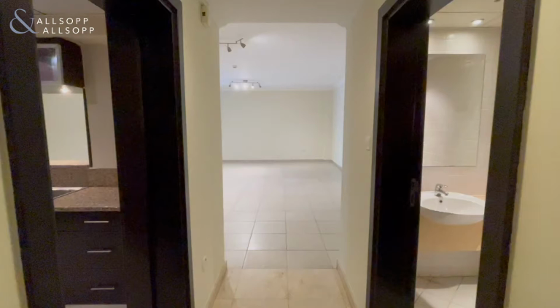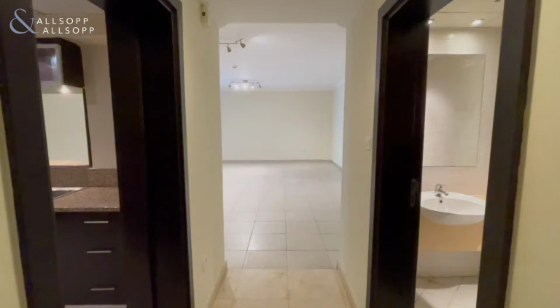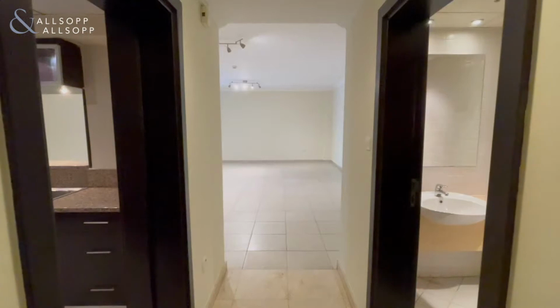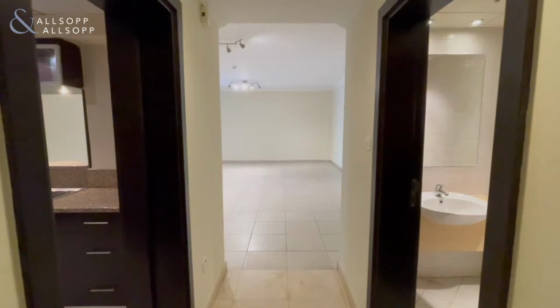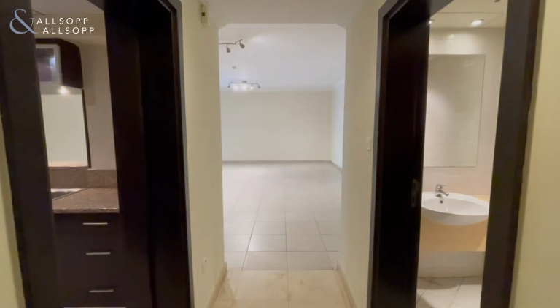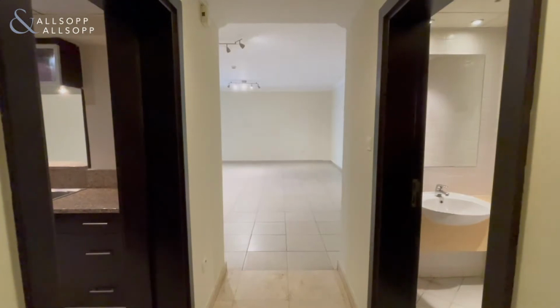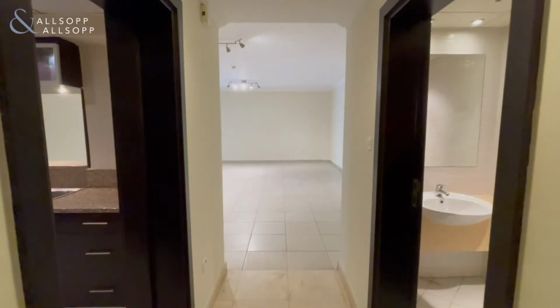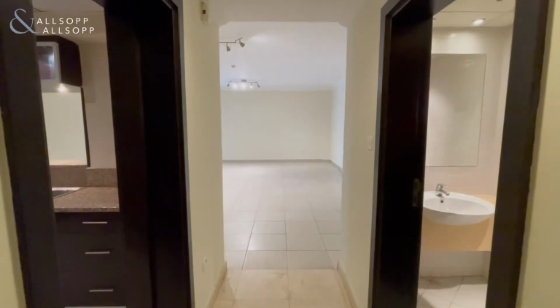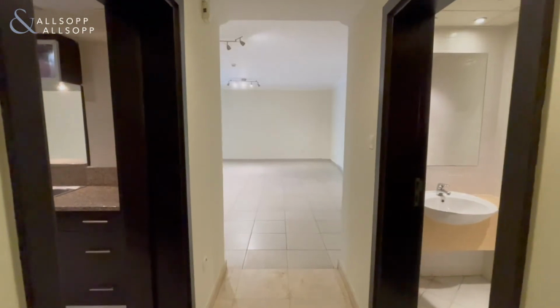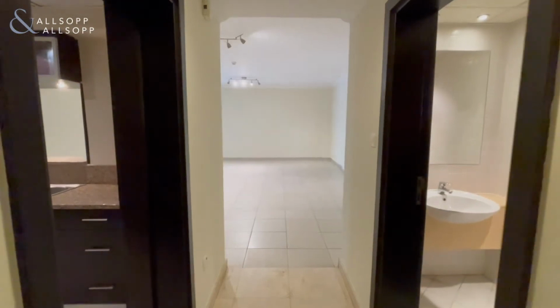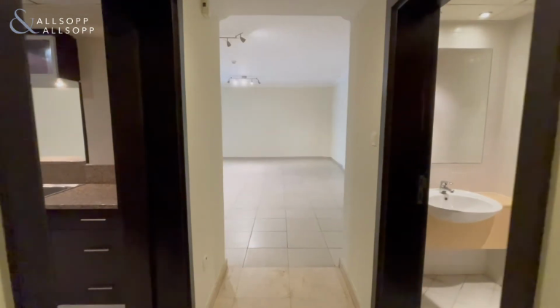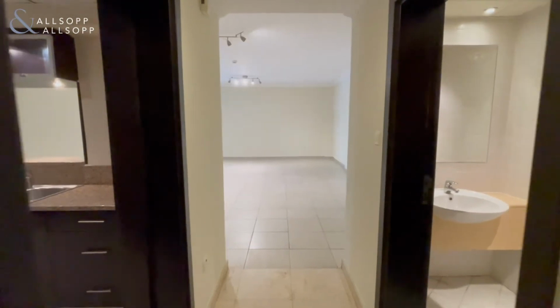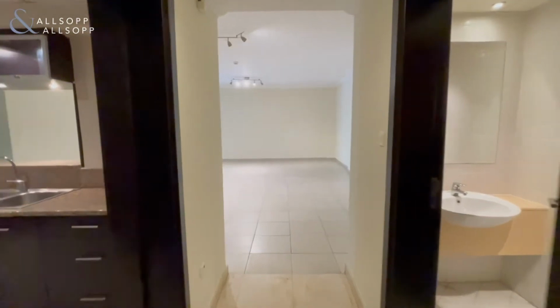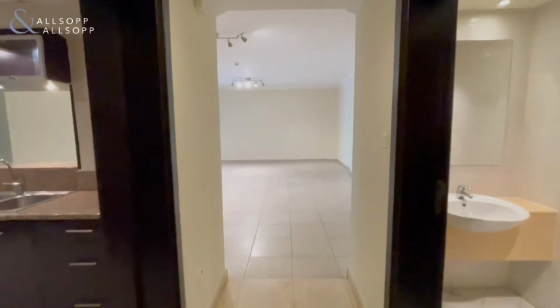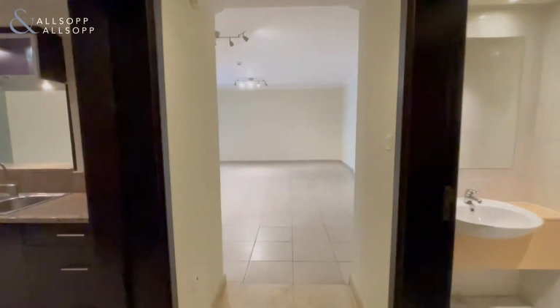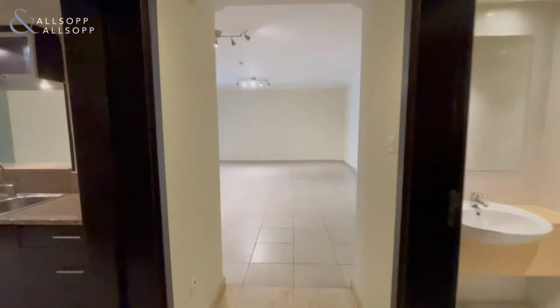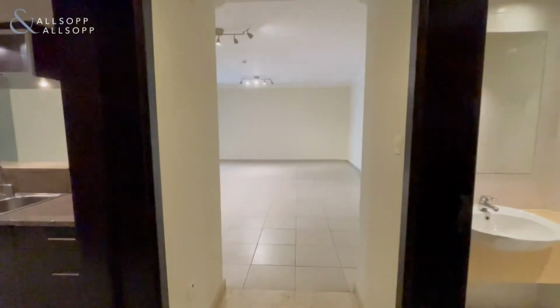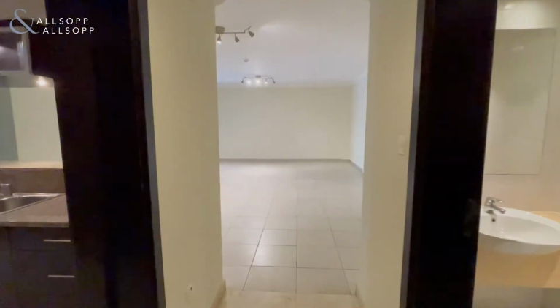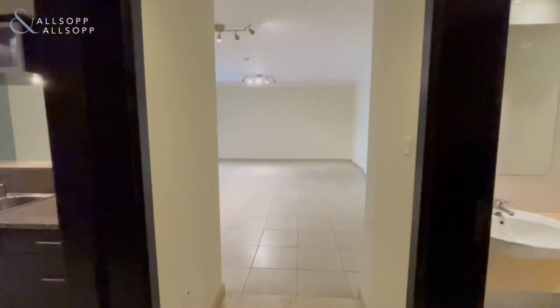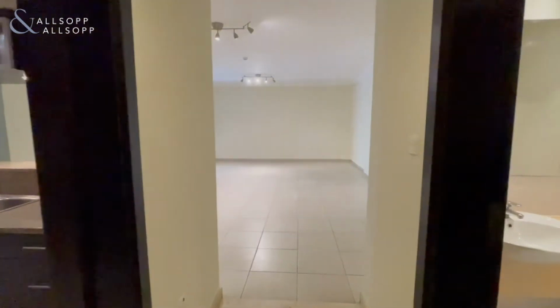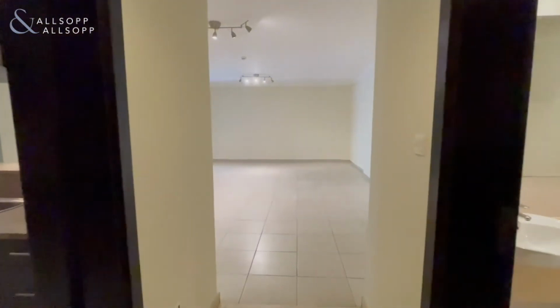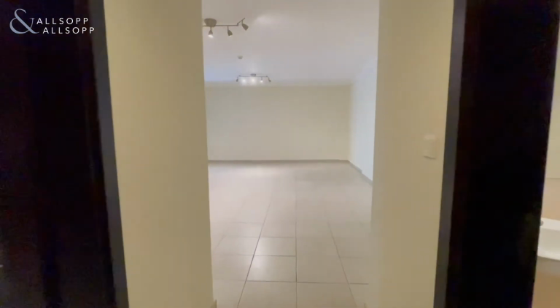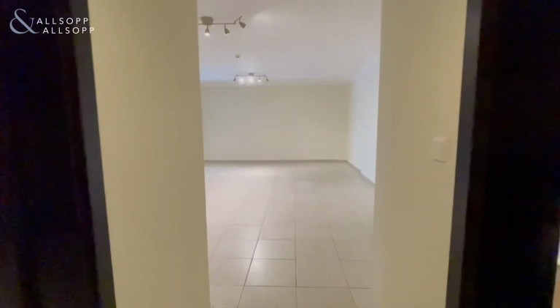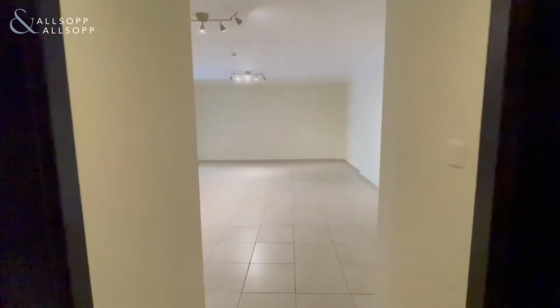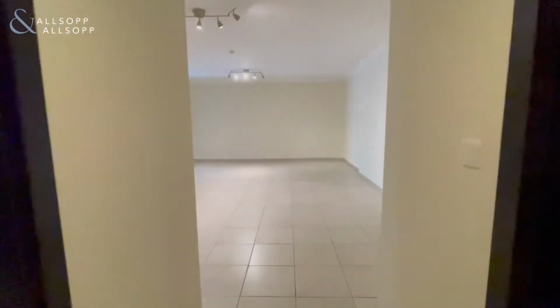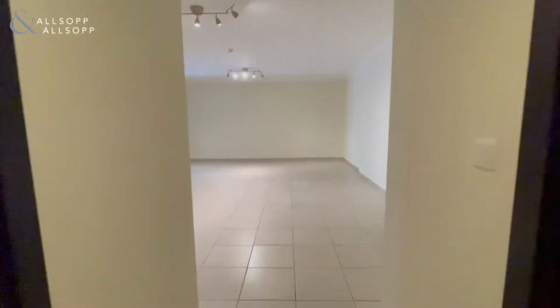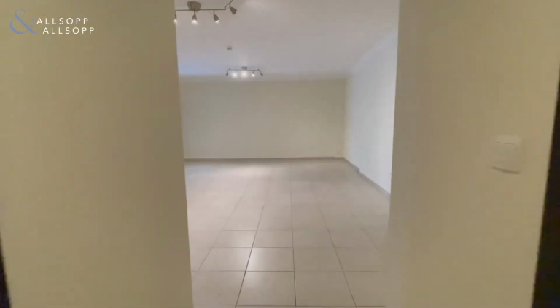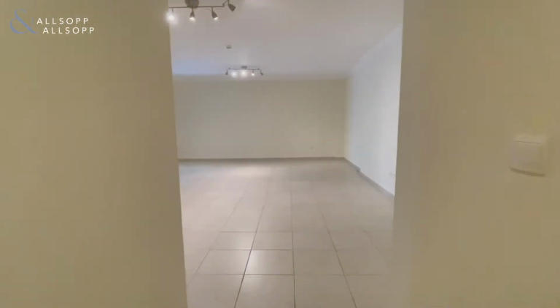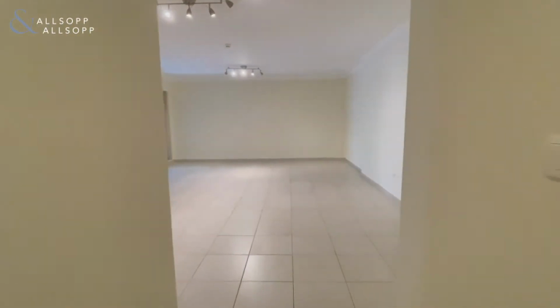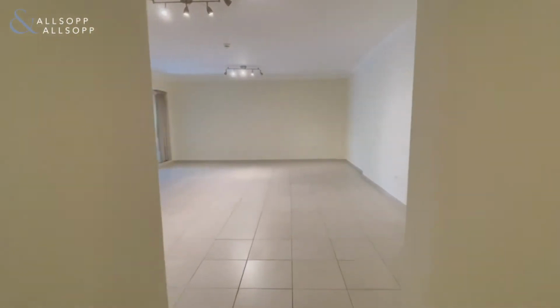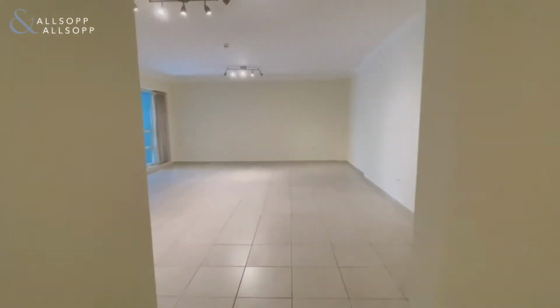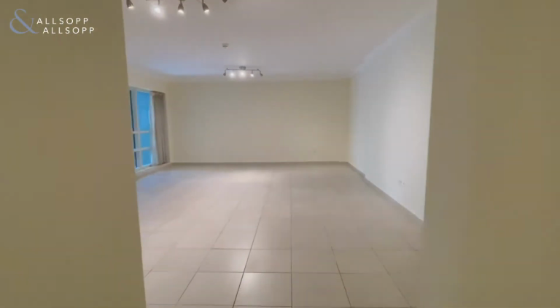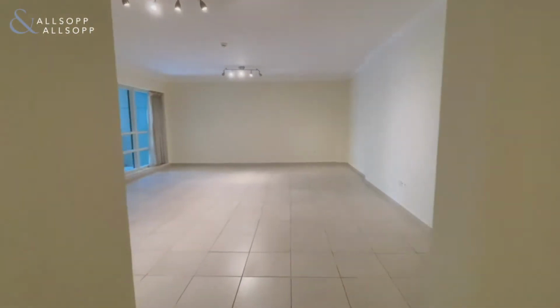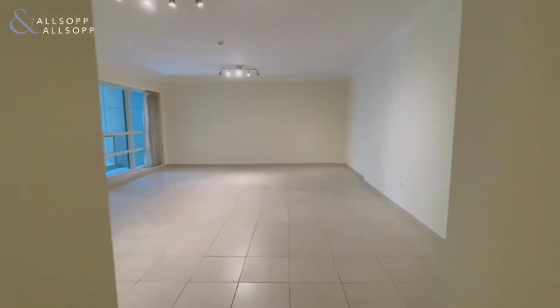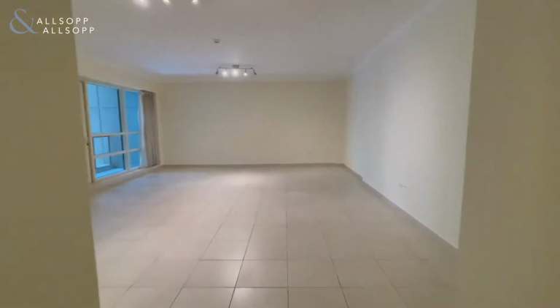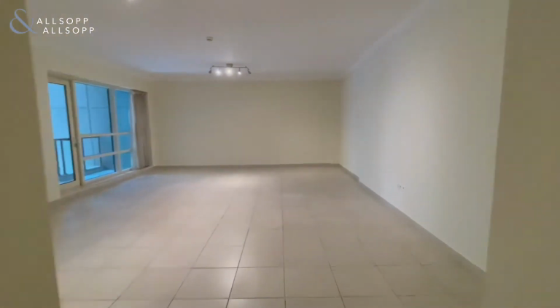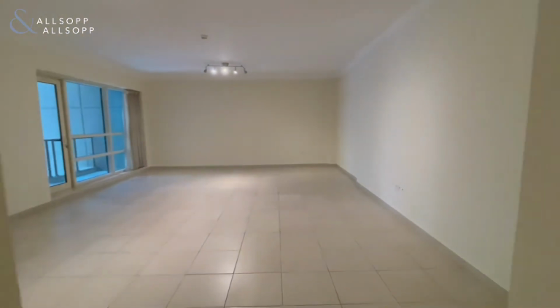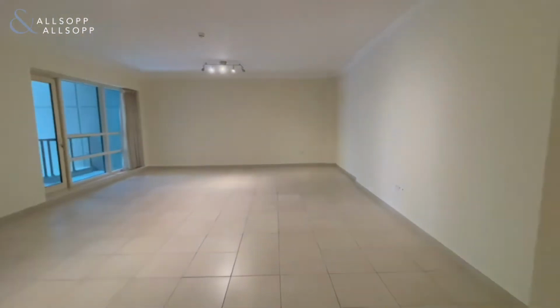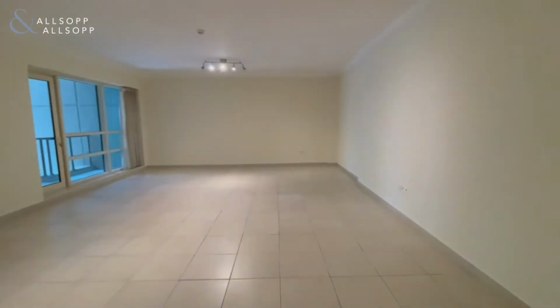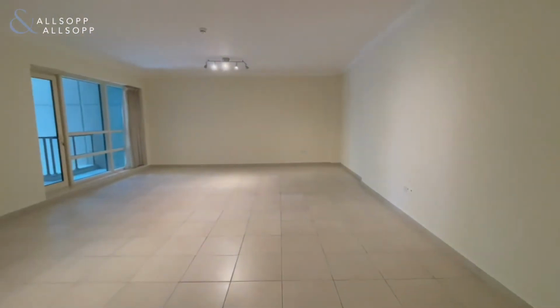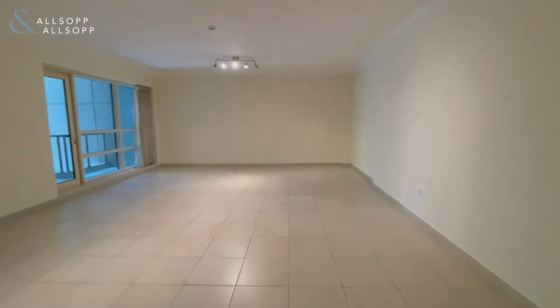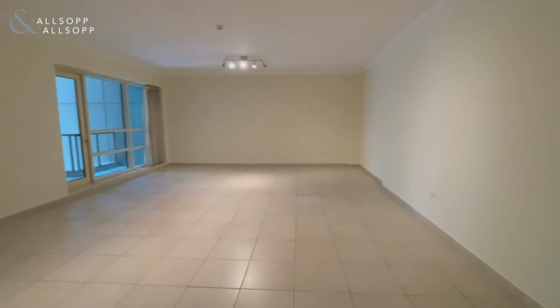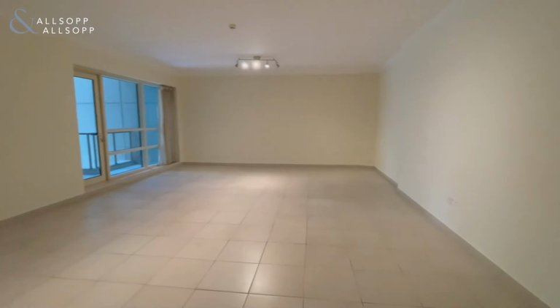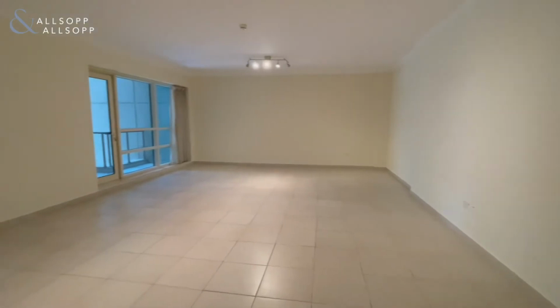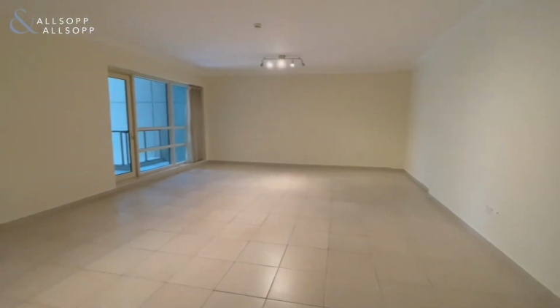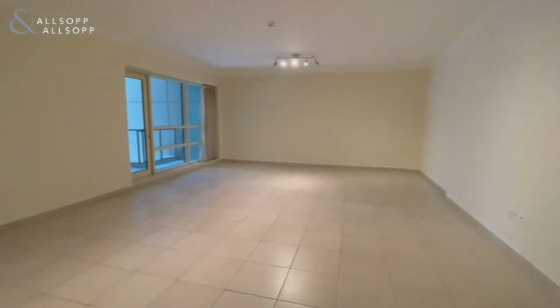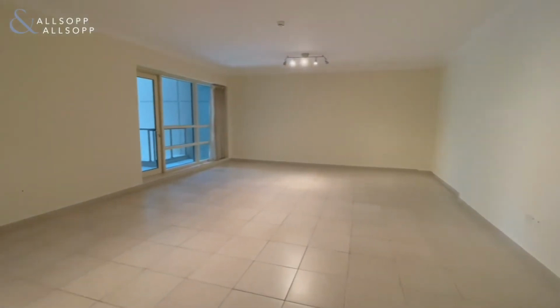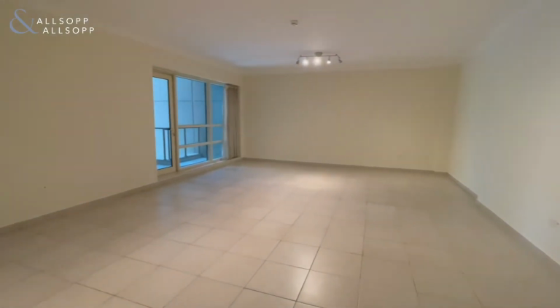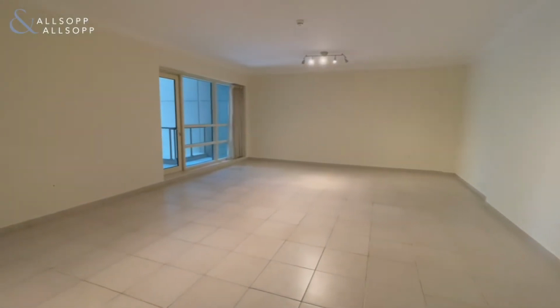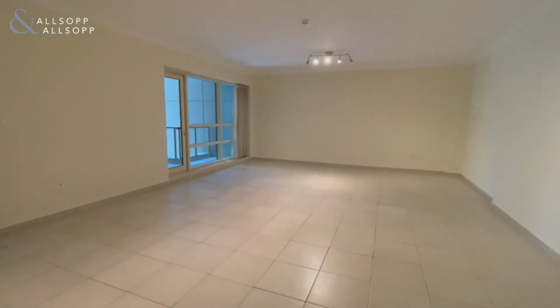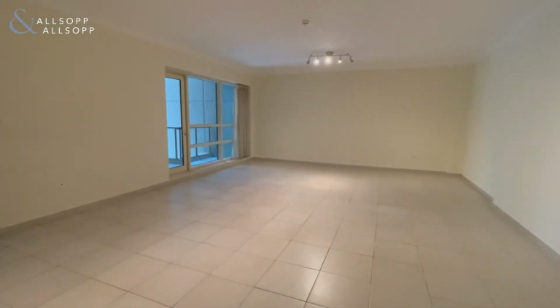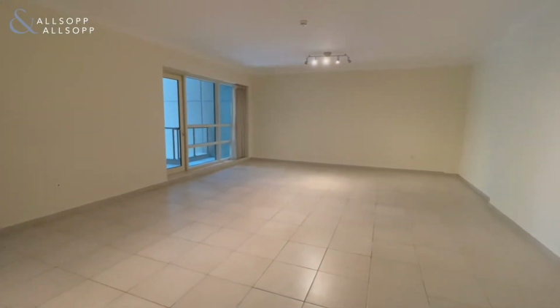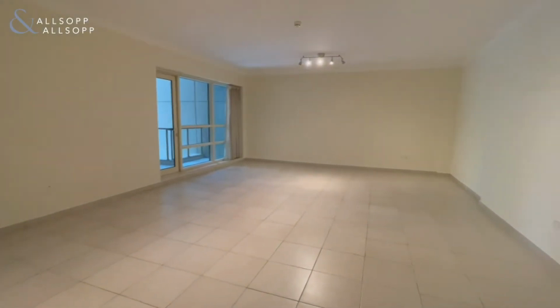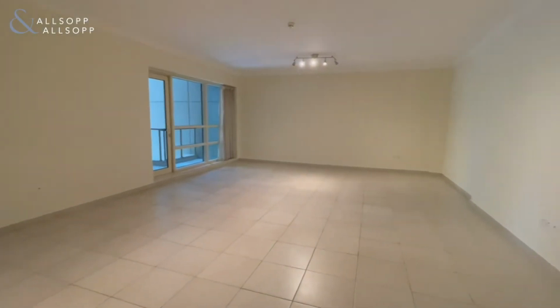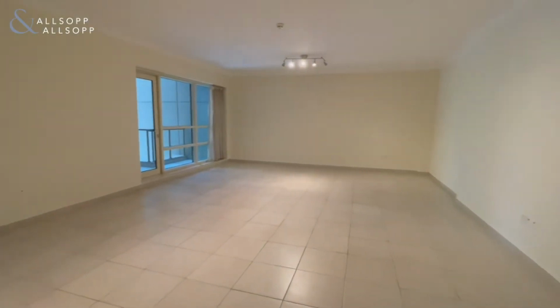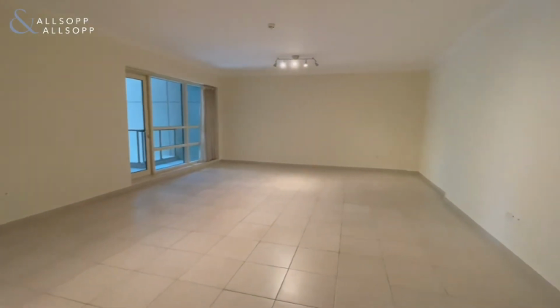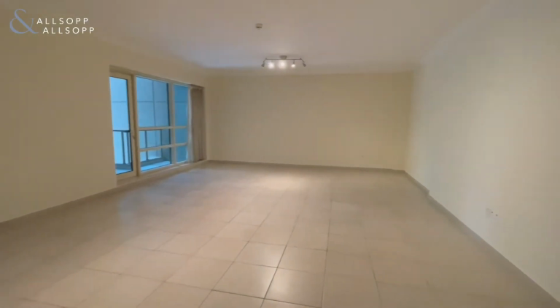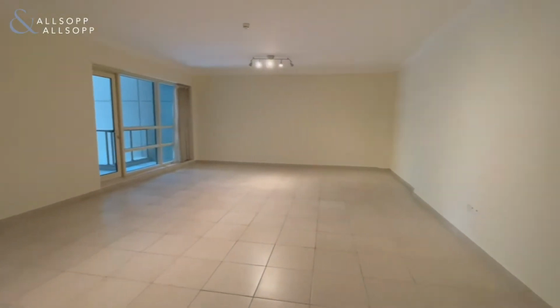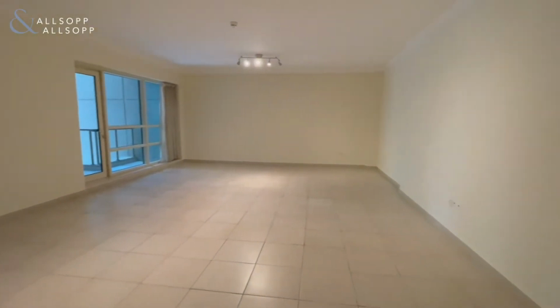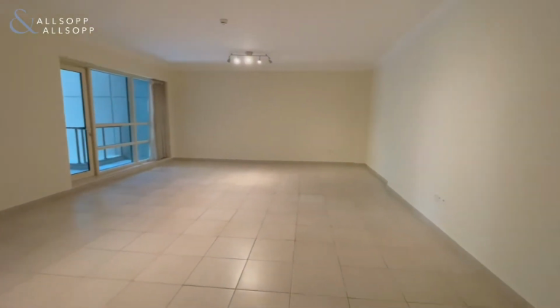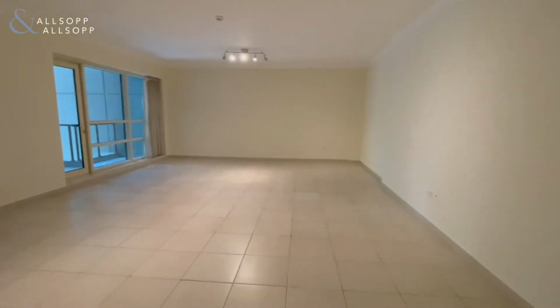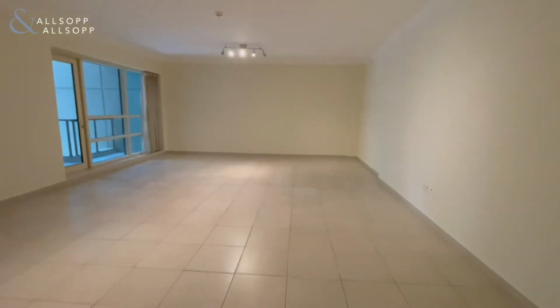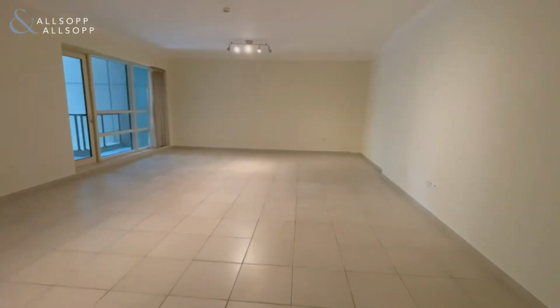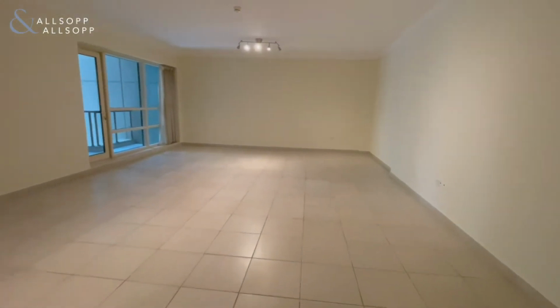Here we have a Merida Keys two-bedroom. This property is actually the largest layout of any two-bedroom in the development.